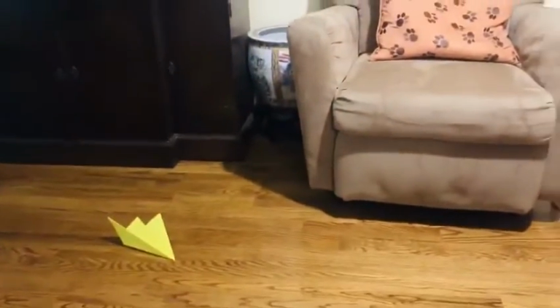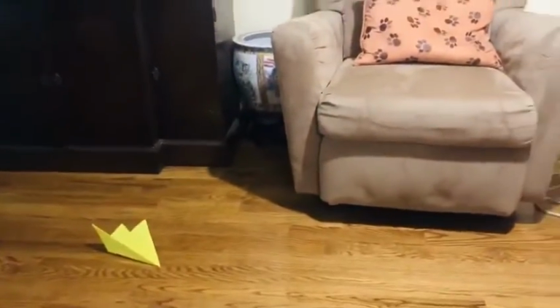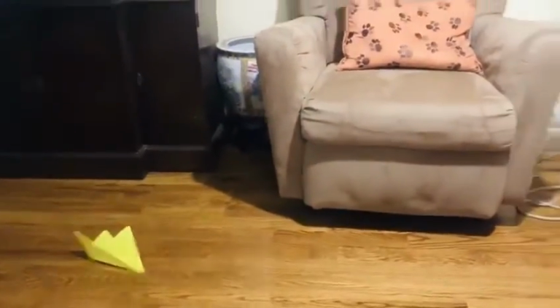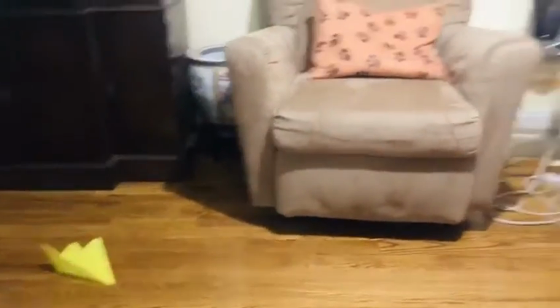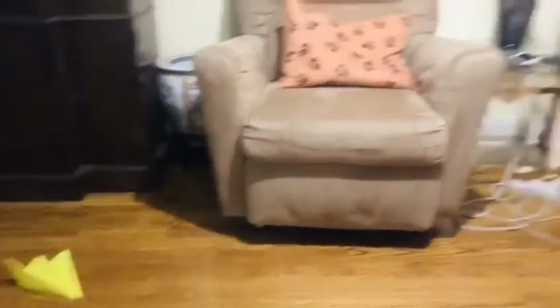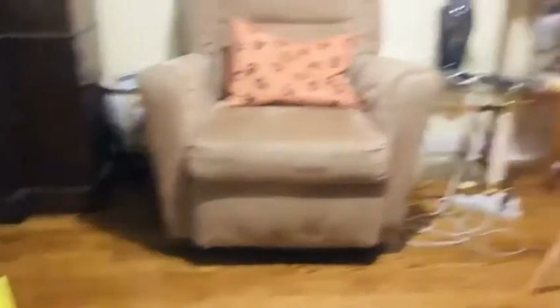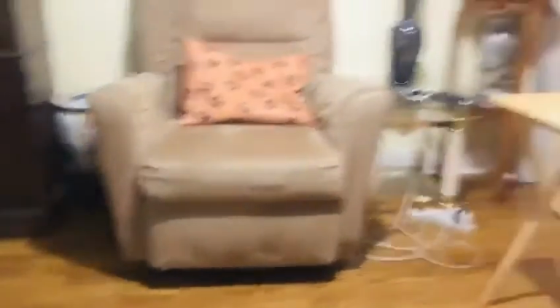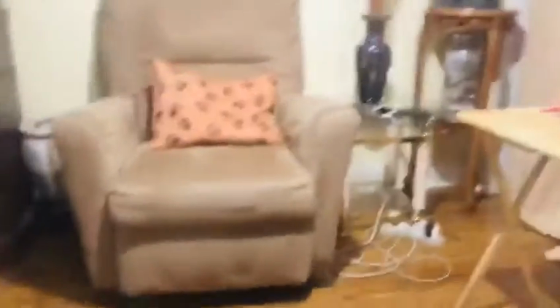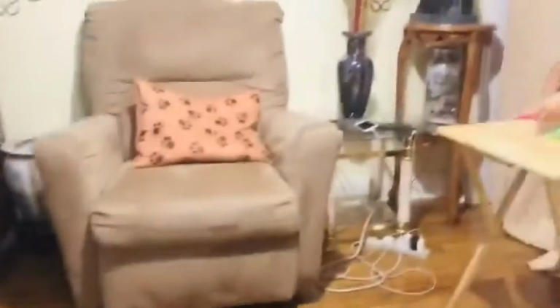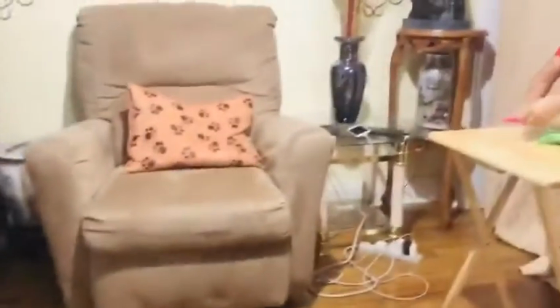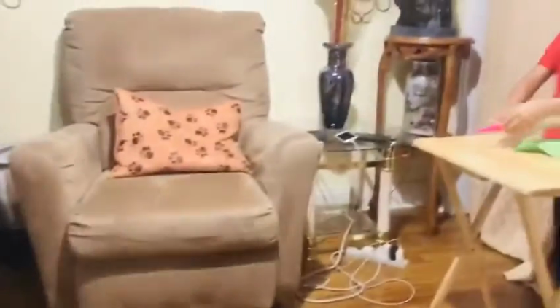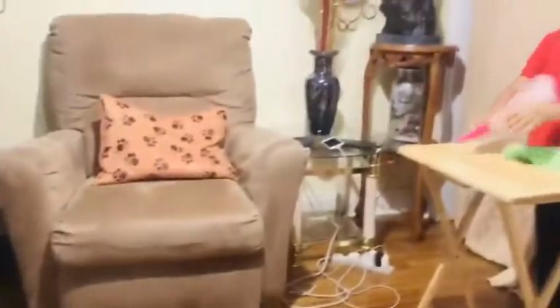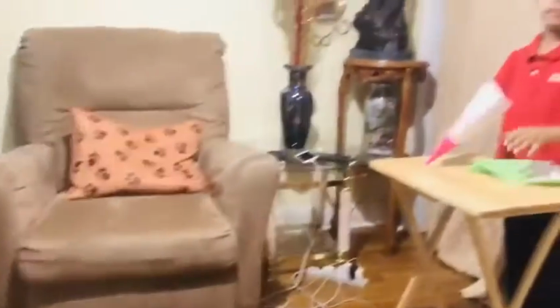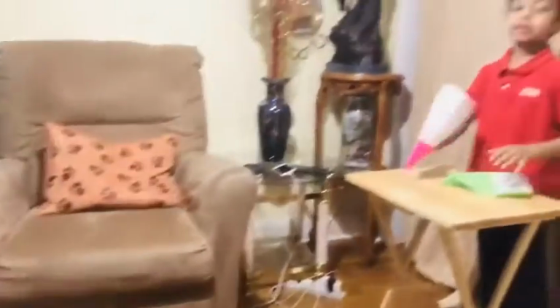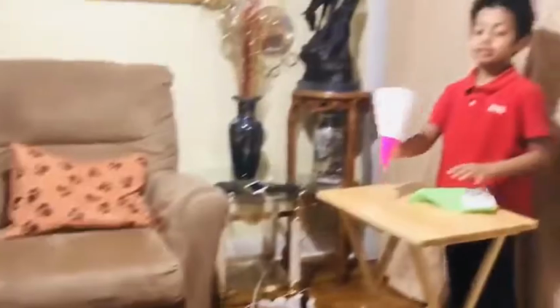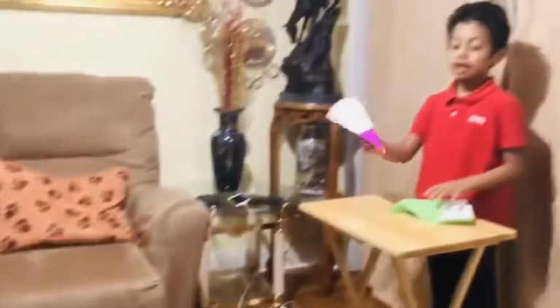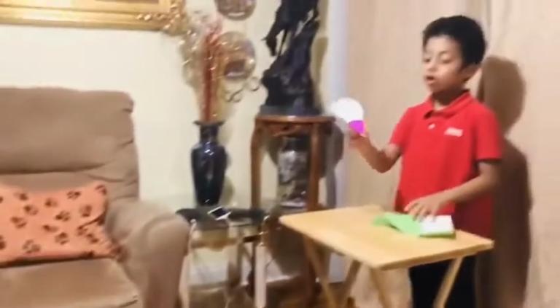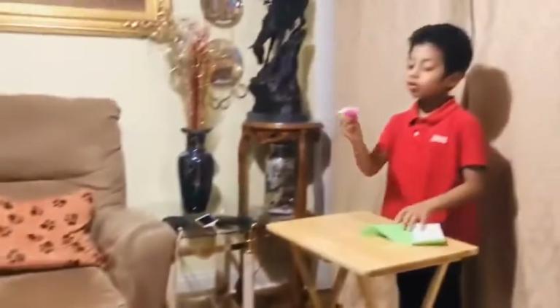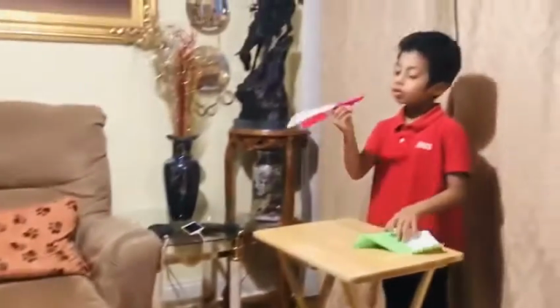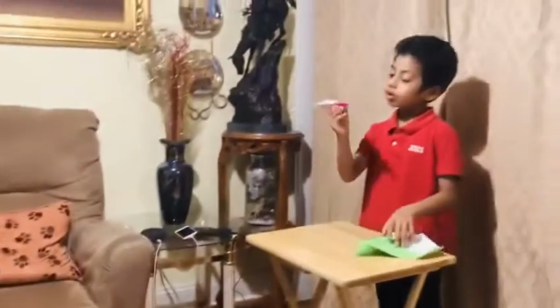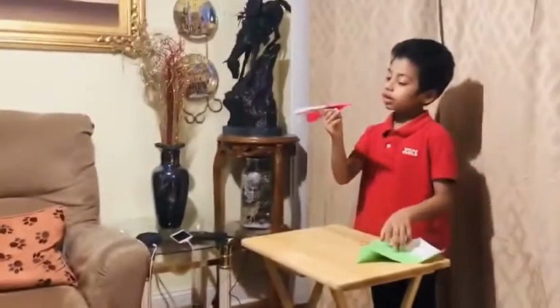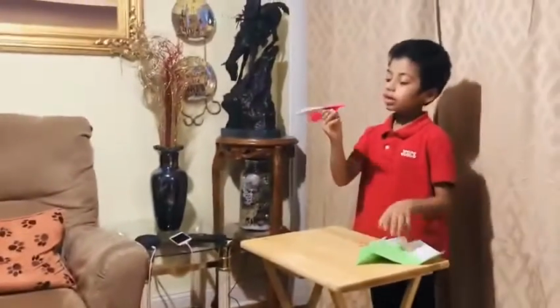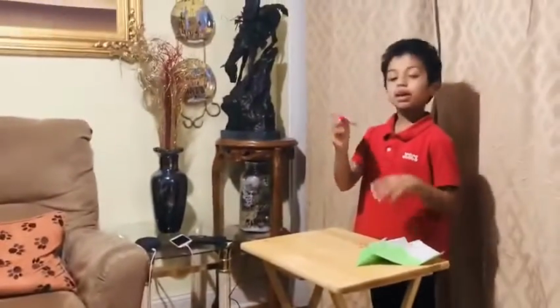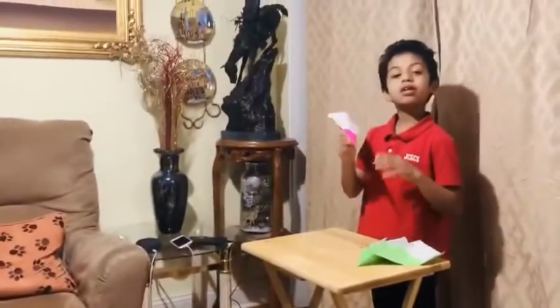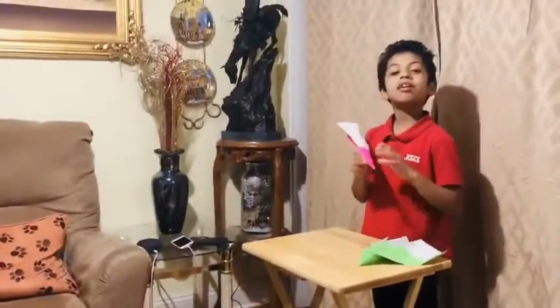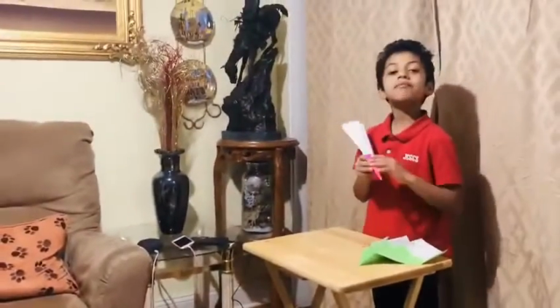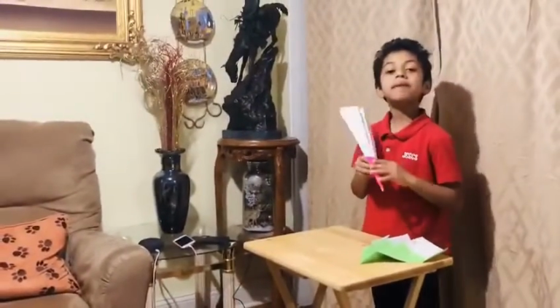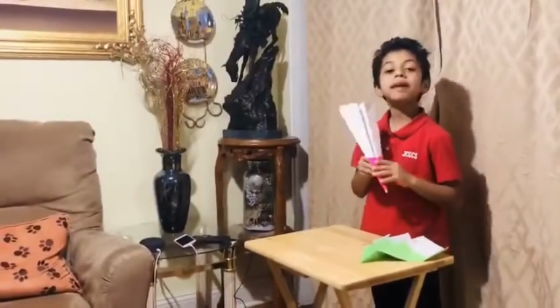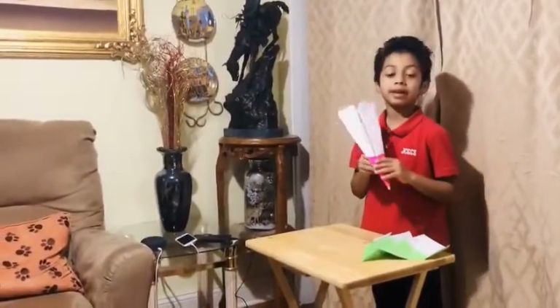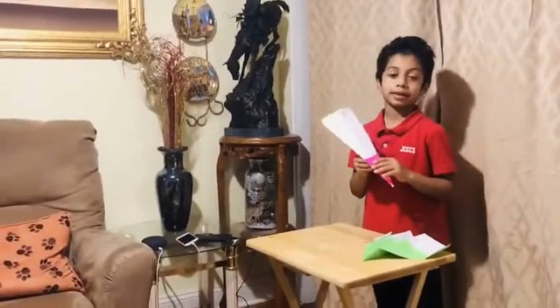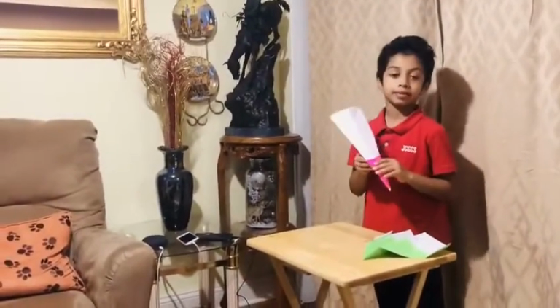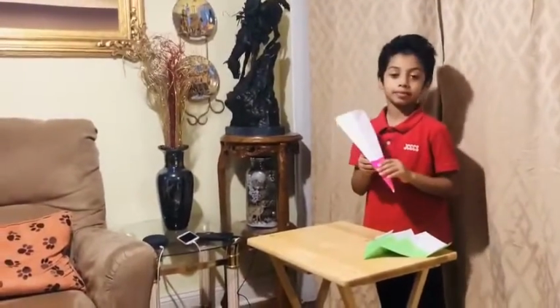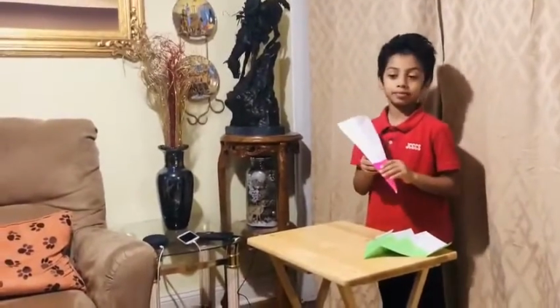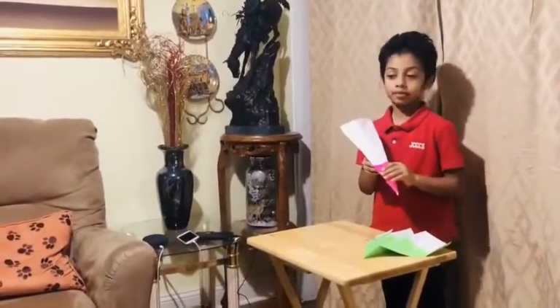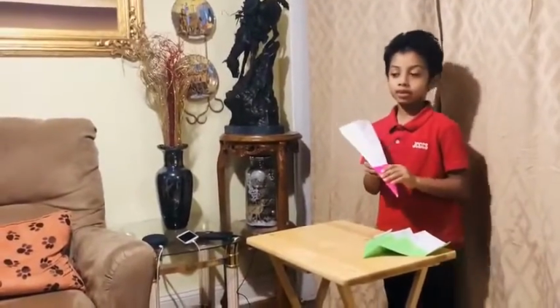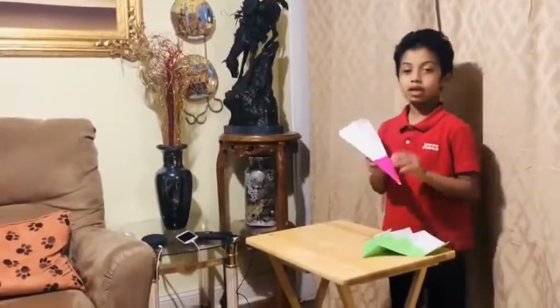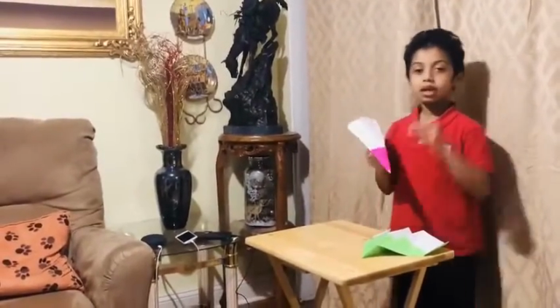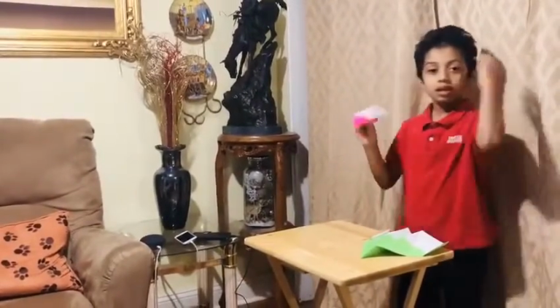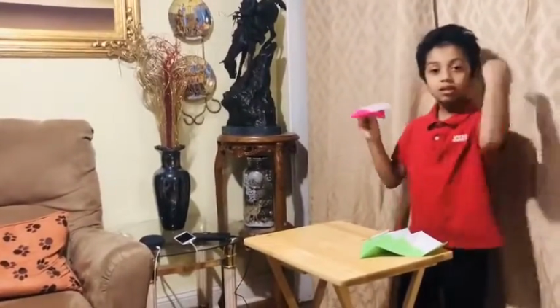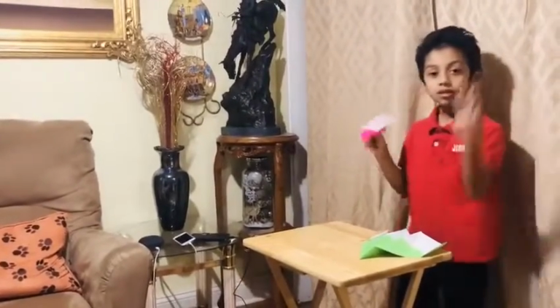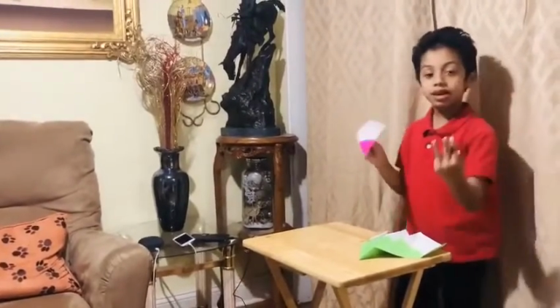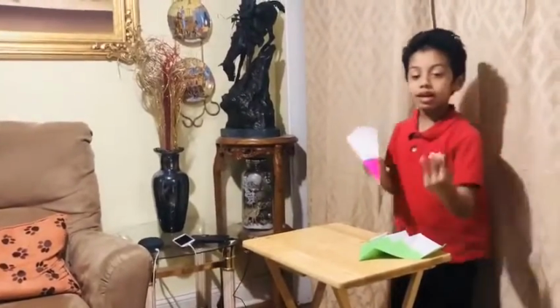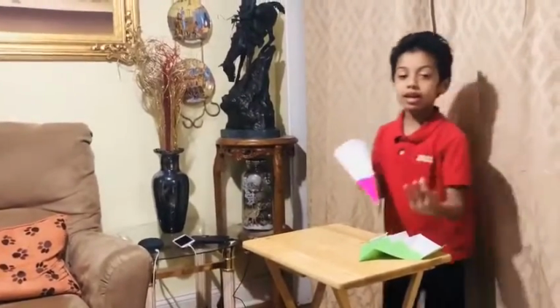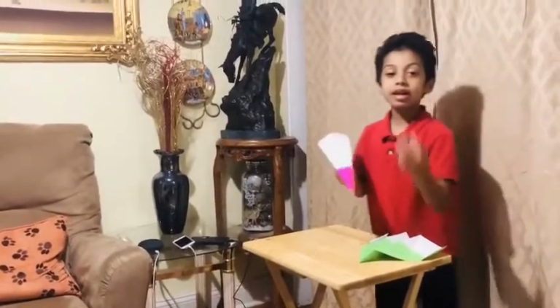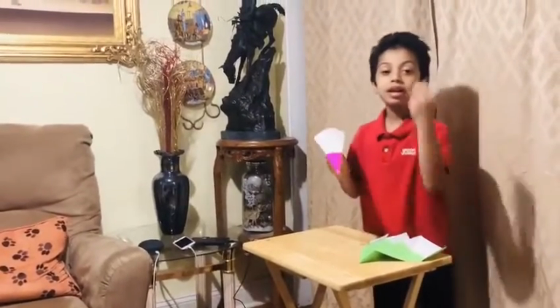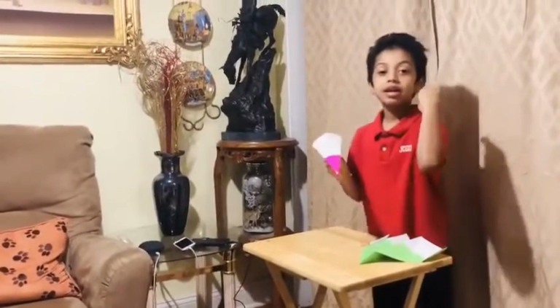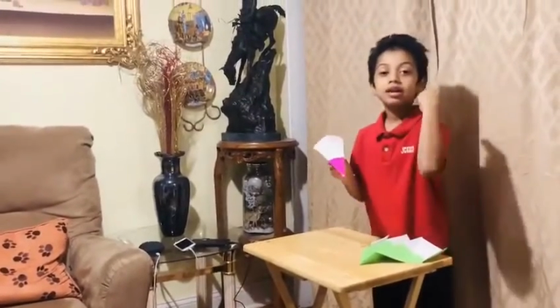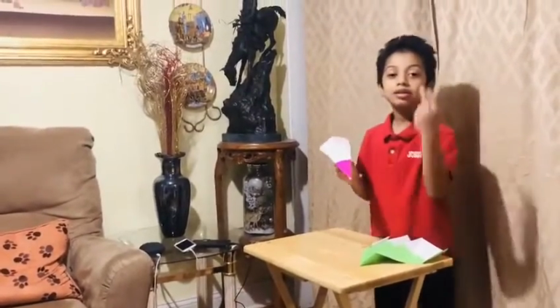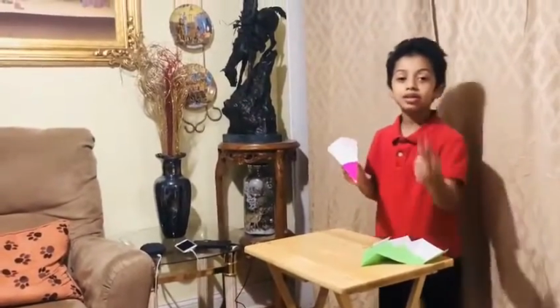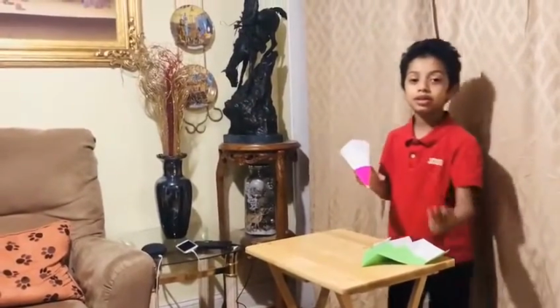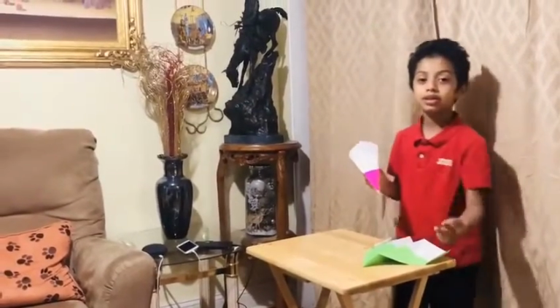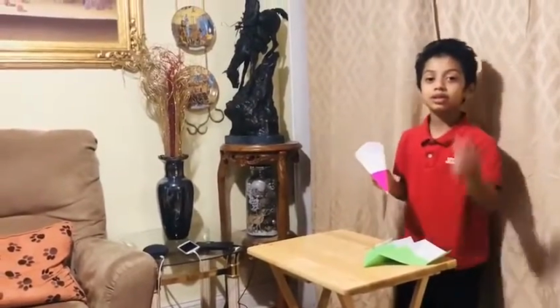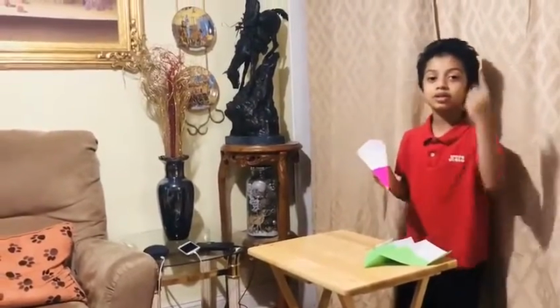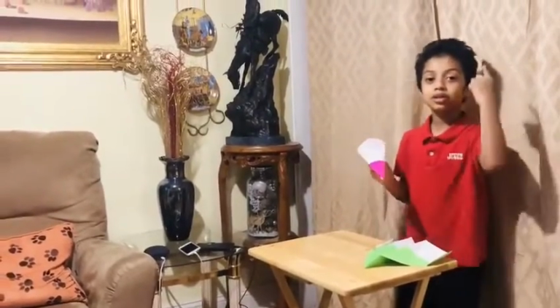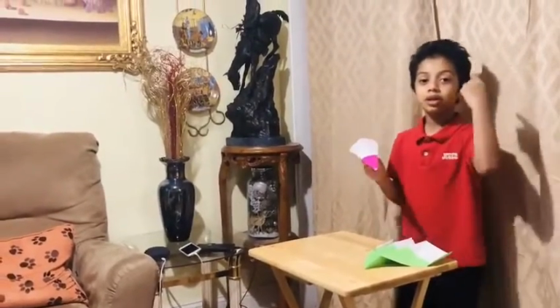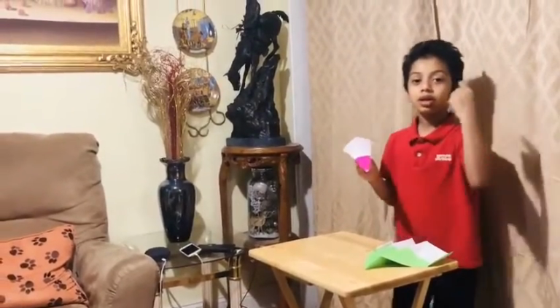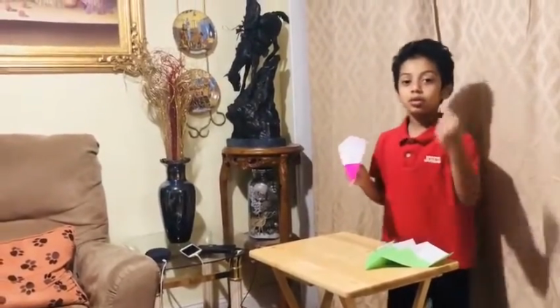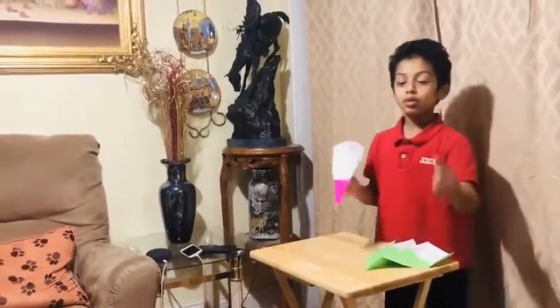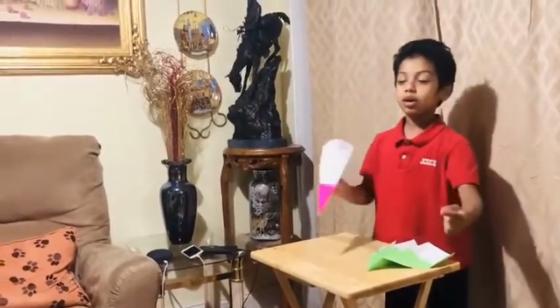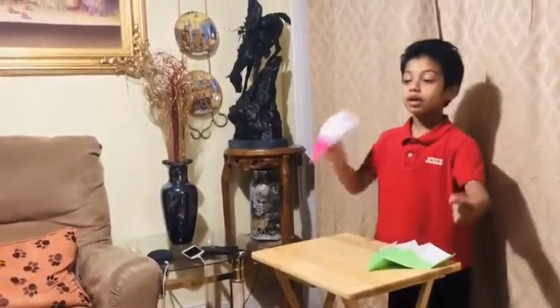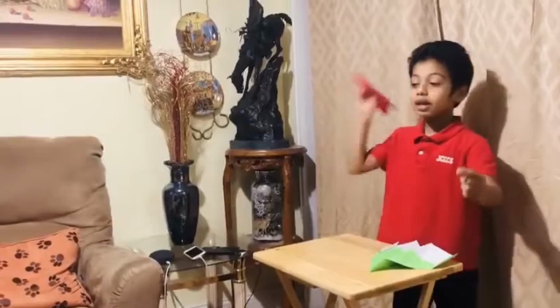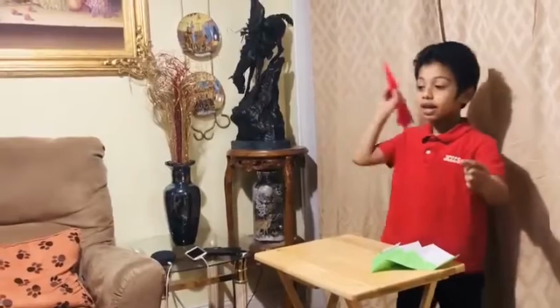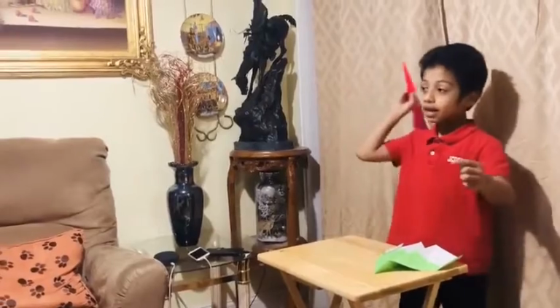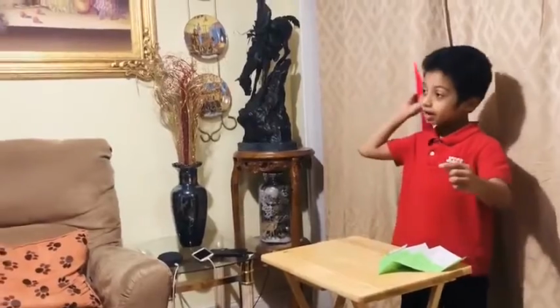Now let's test out aircraft pink. Three, two, one, and go.